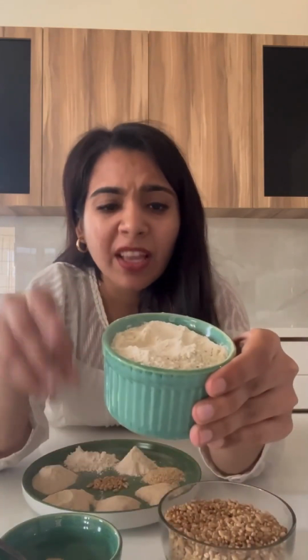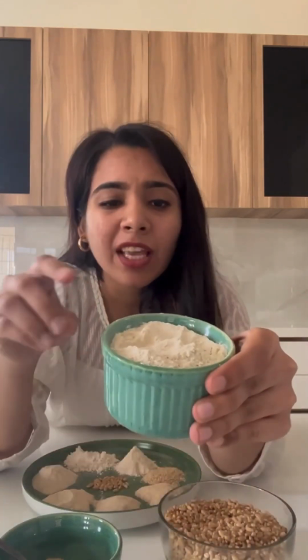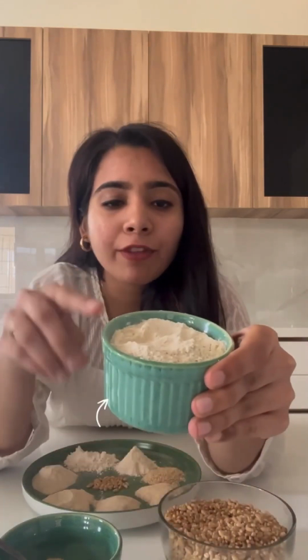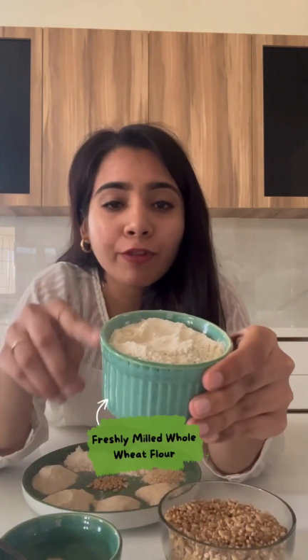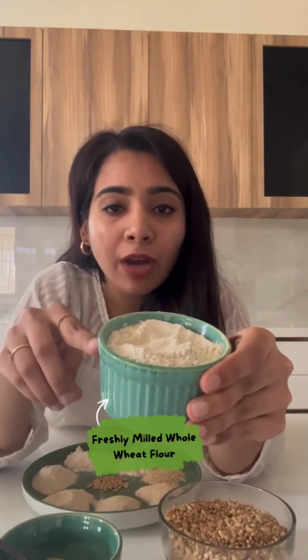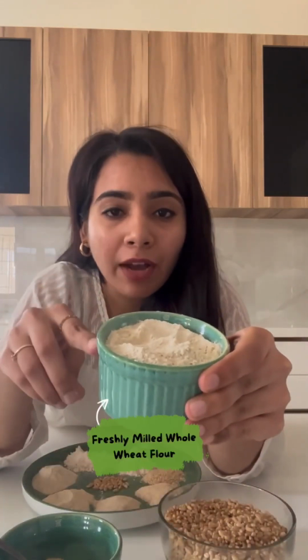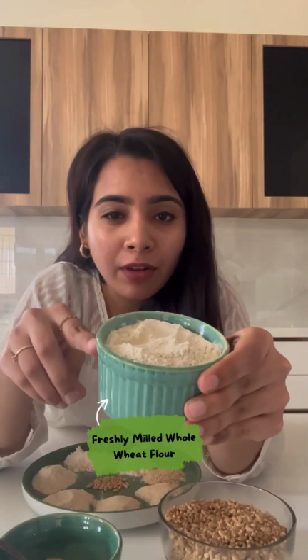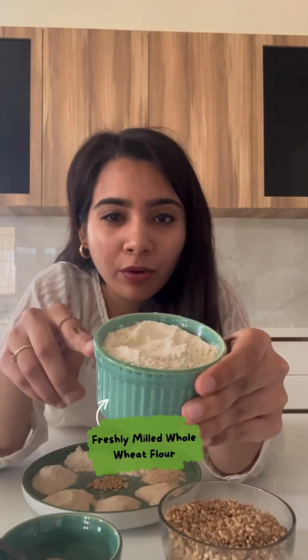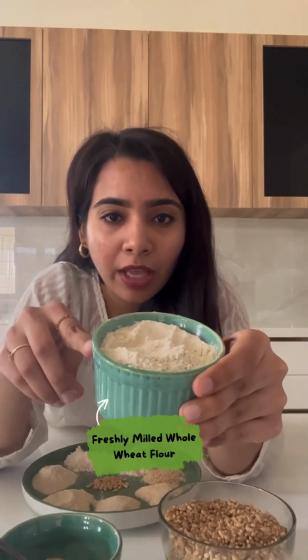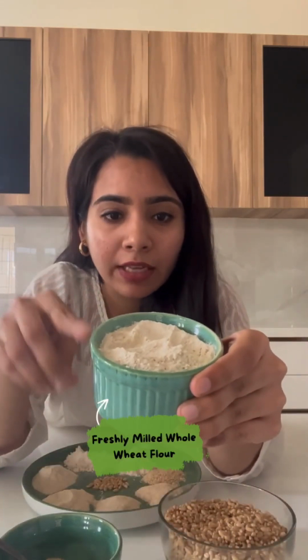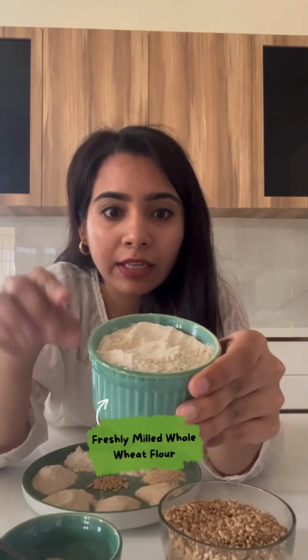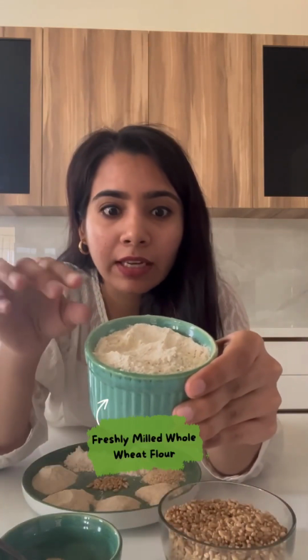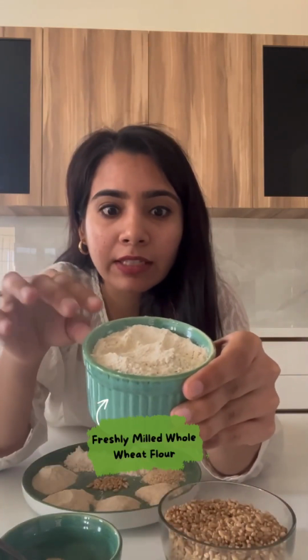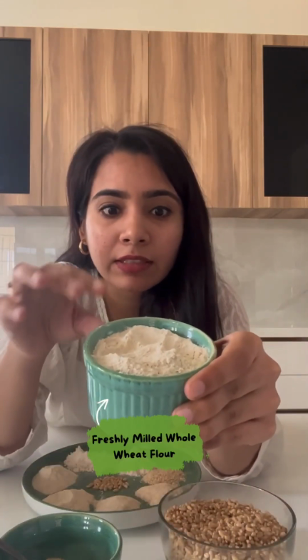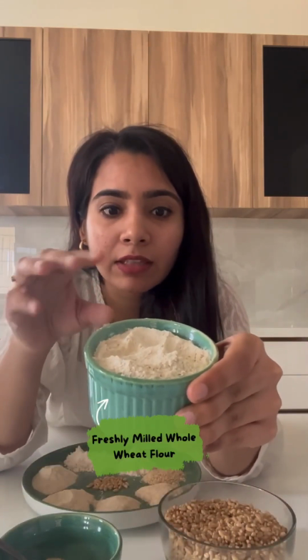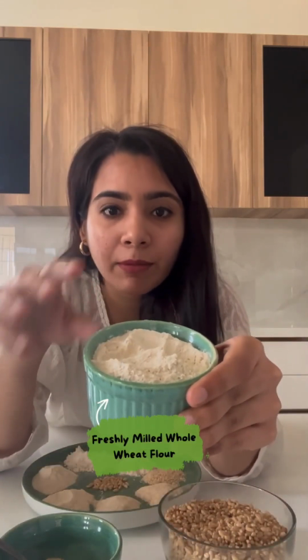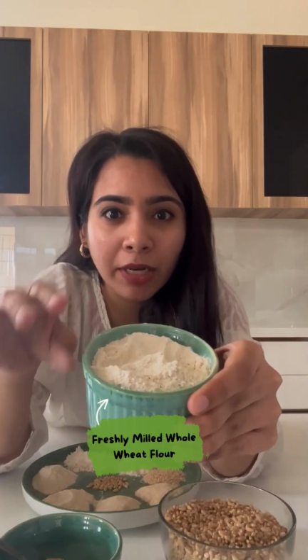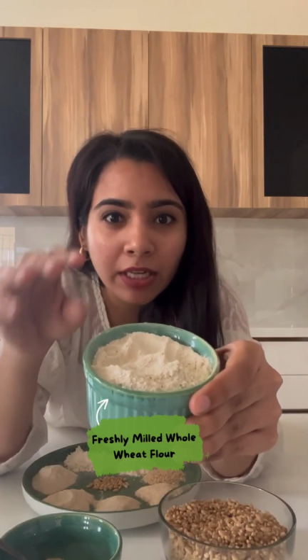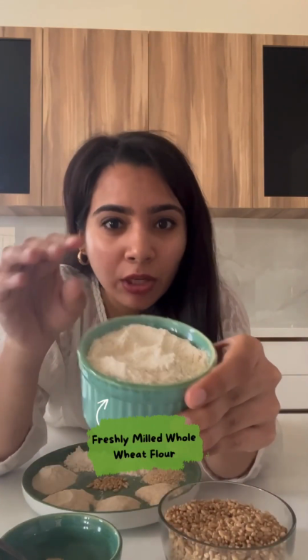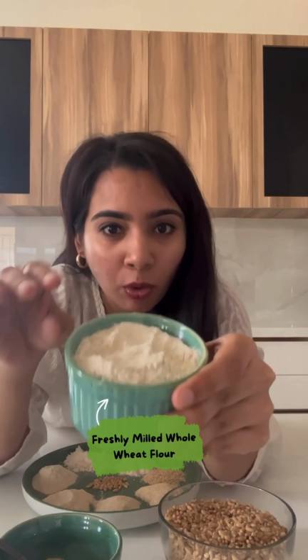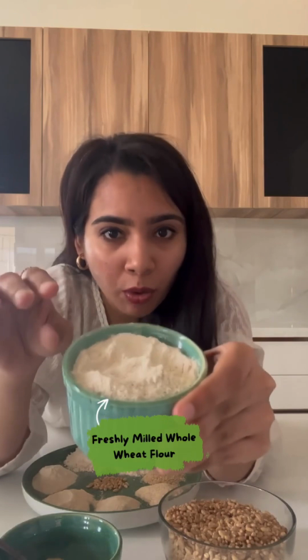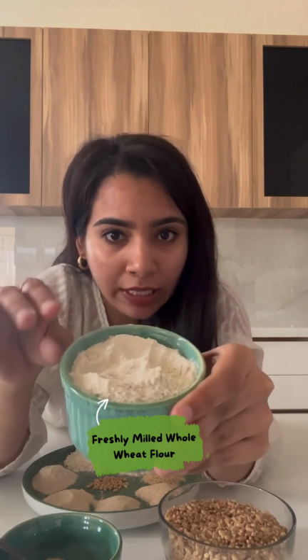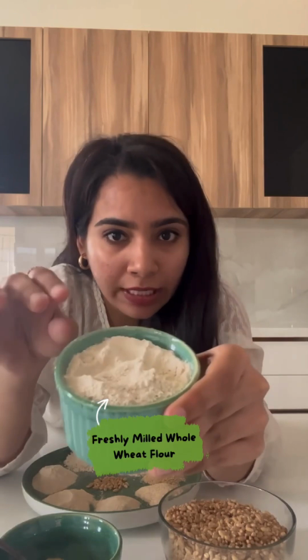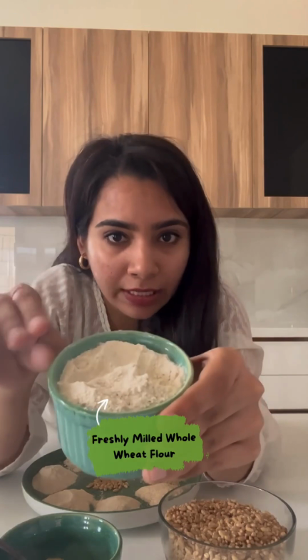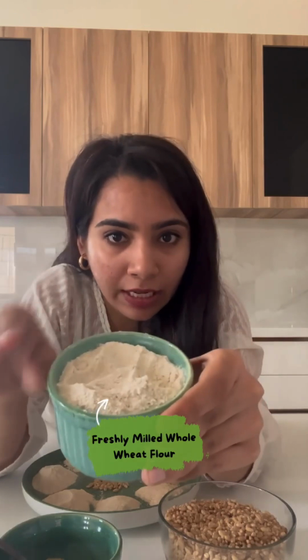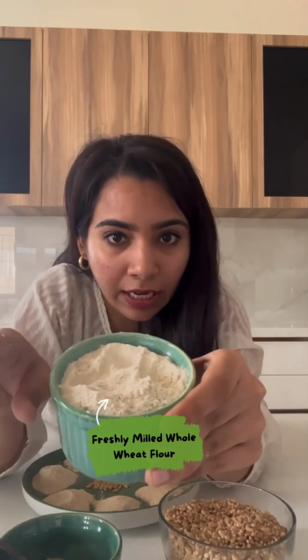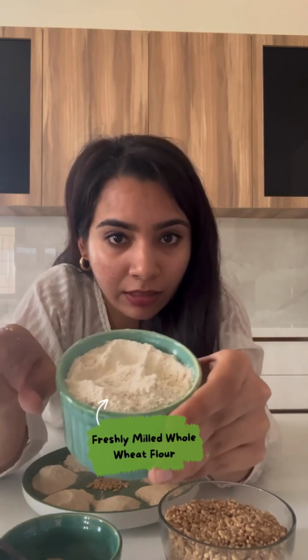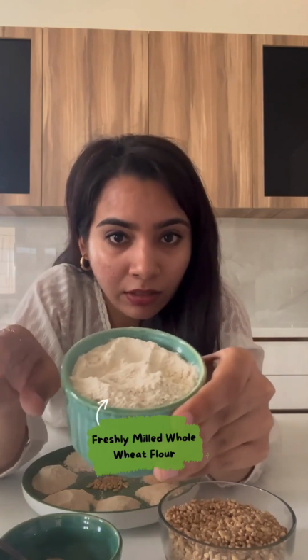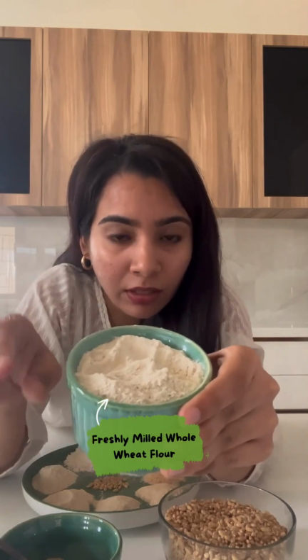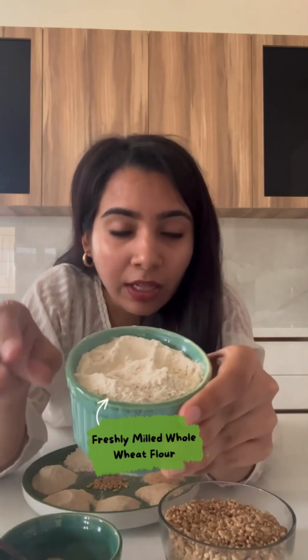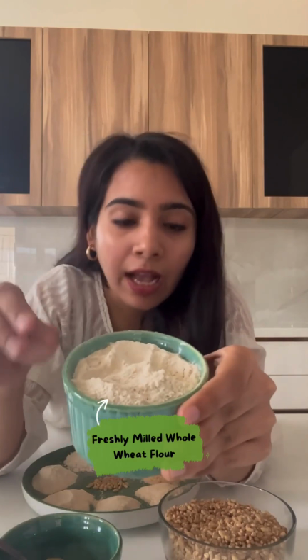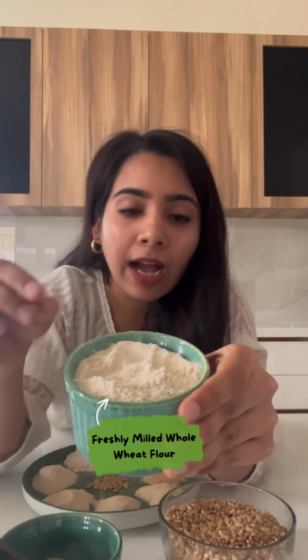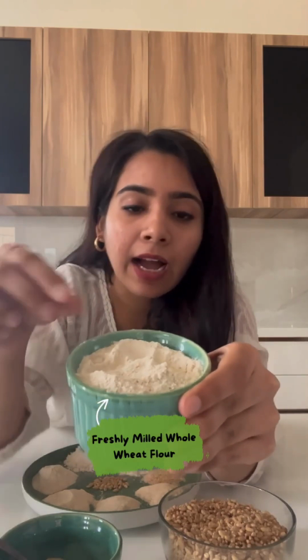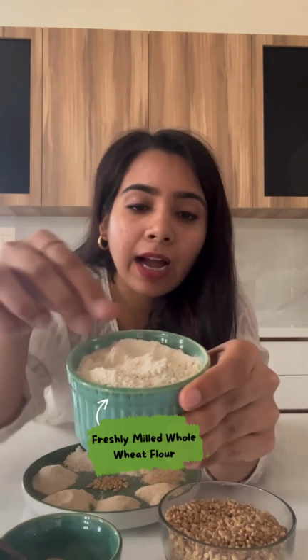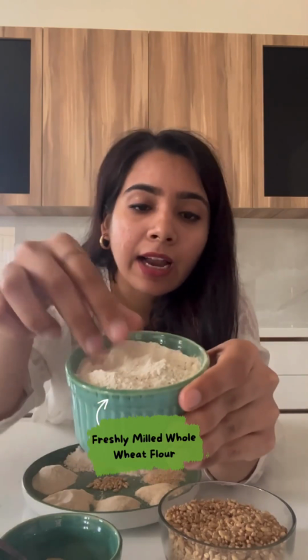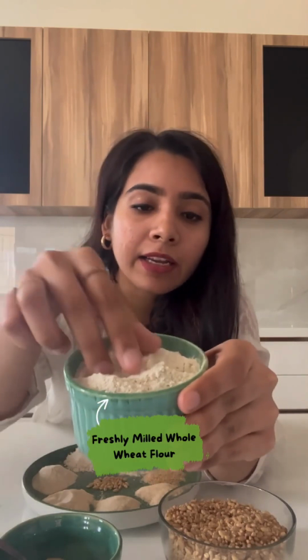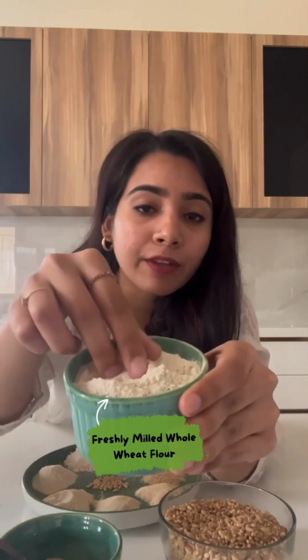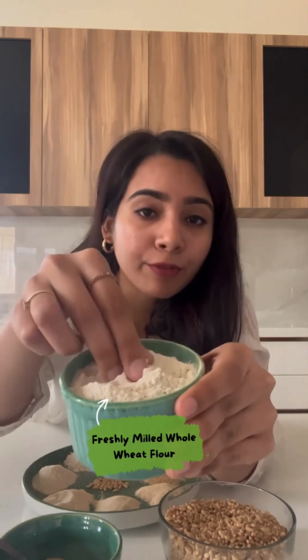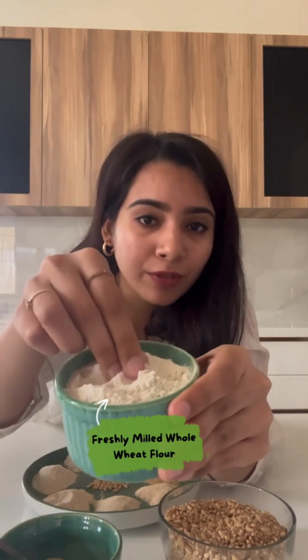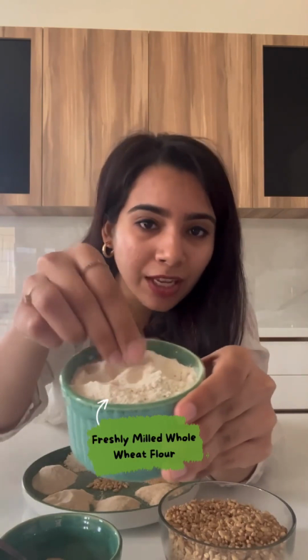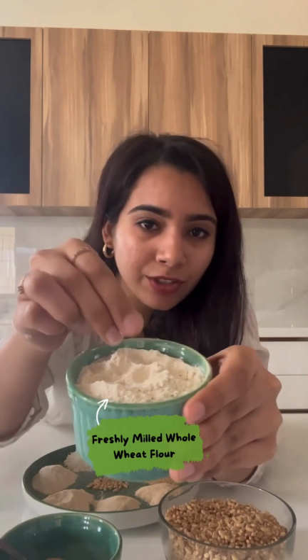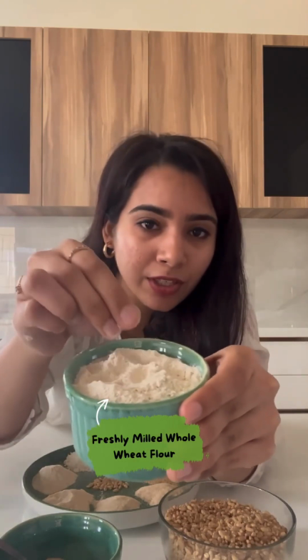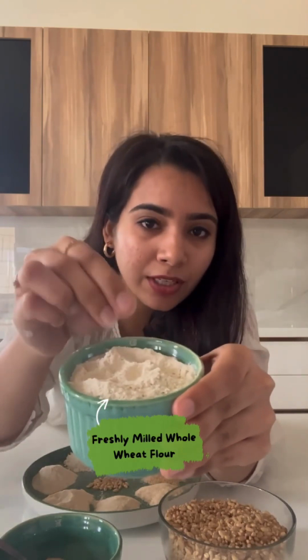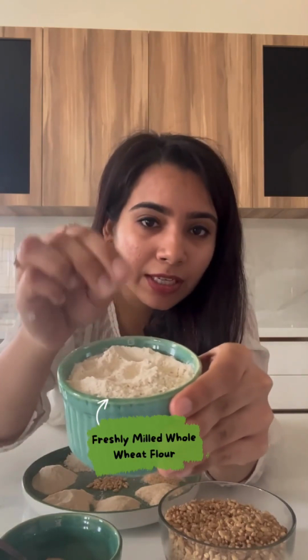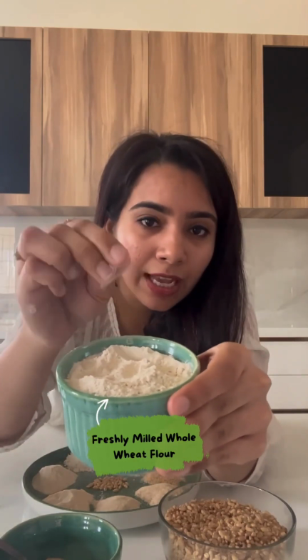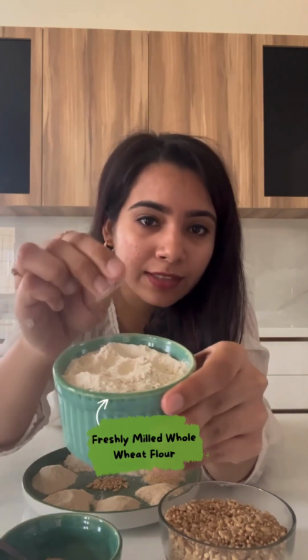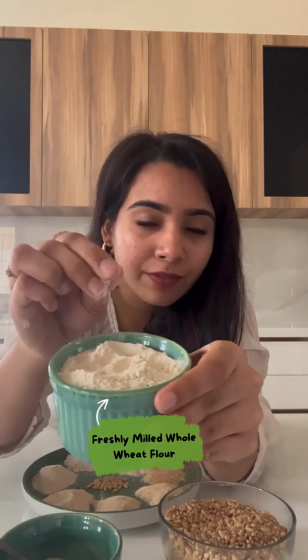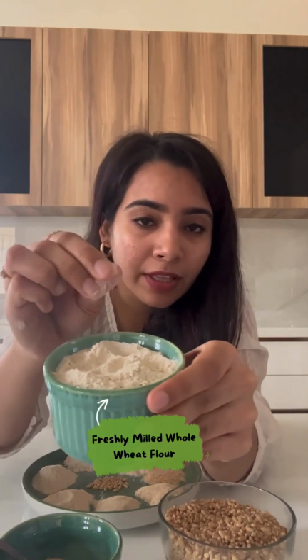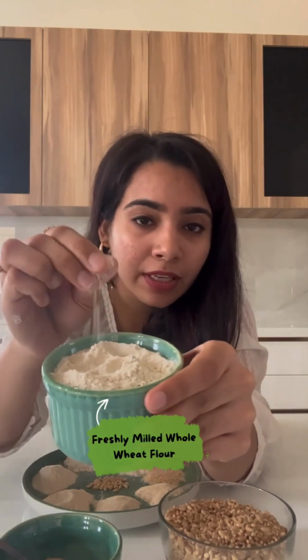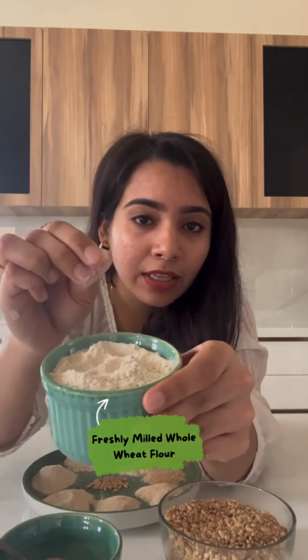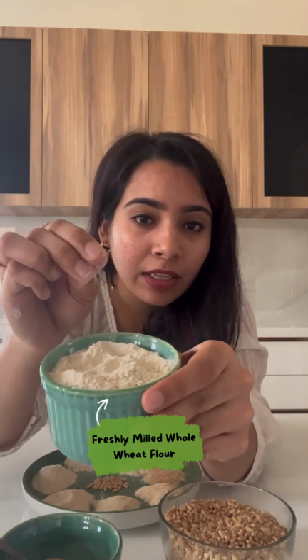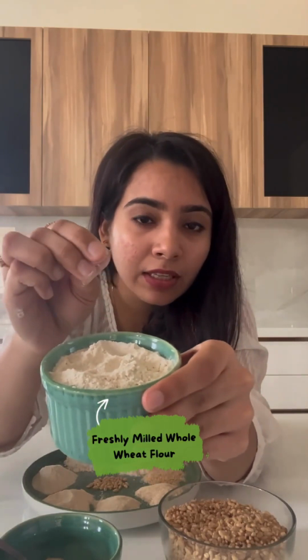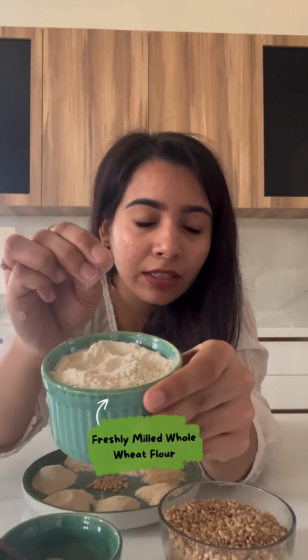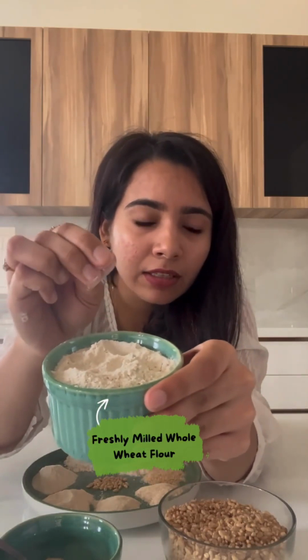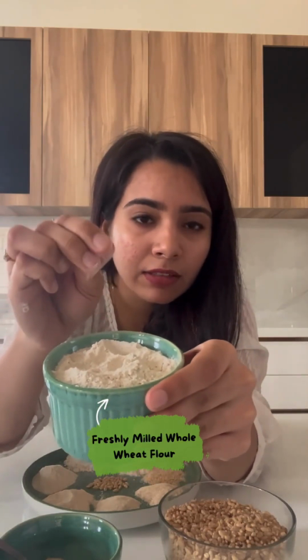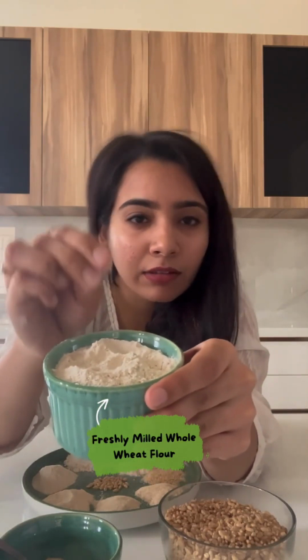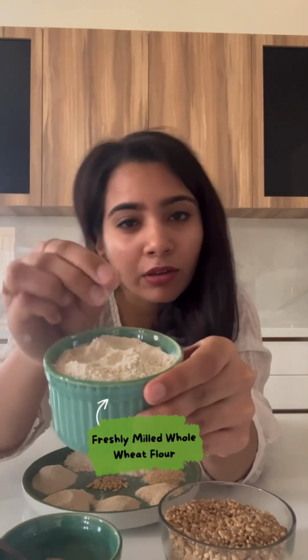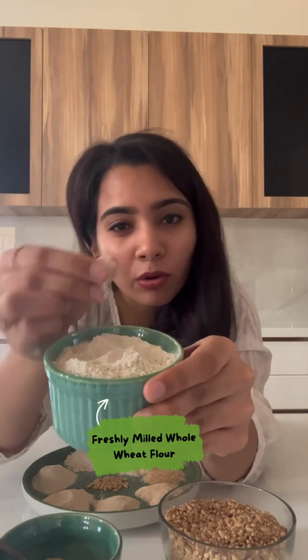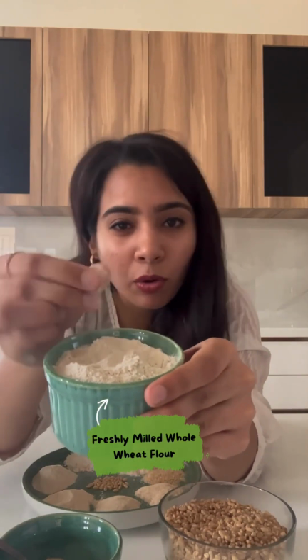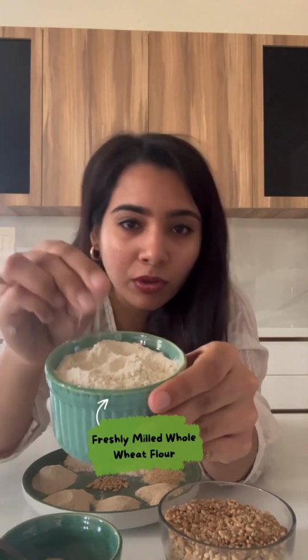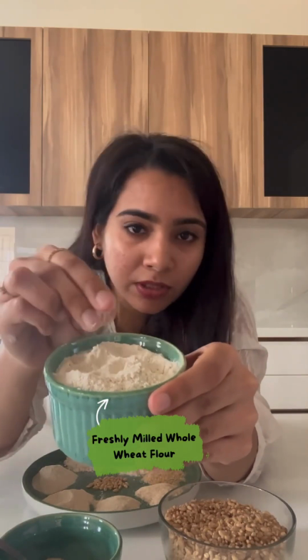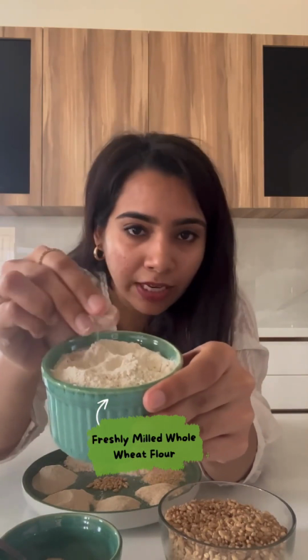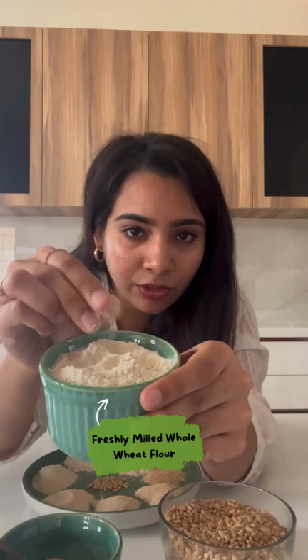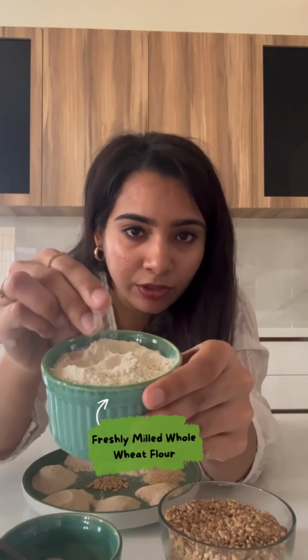If you have a look at it, it's a bit golden in colour and if you touch it, it has a very coarse texture.